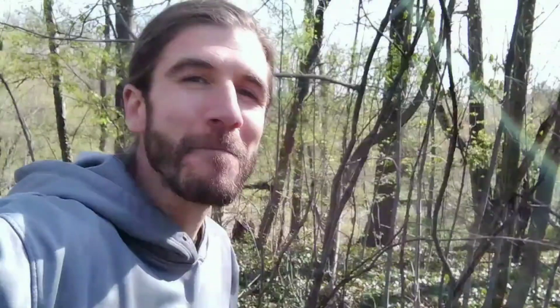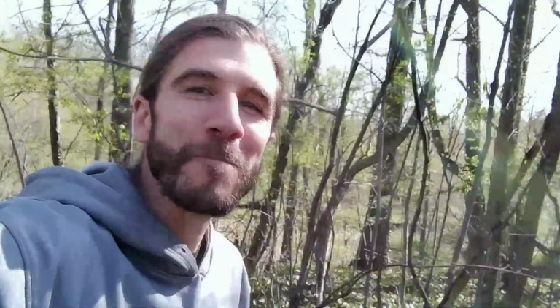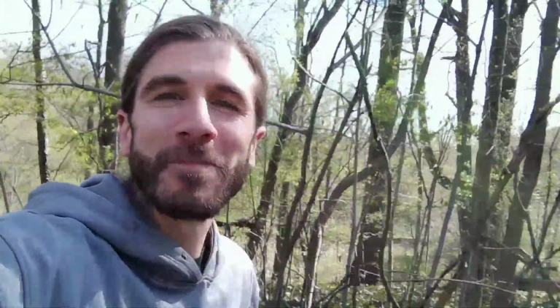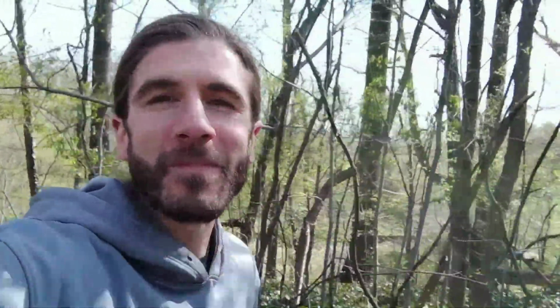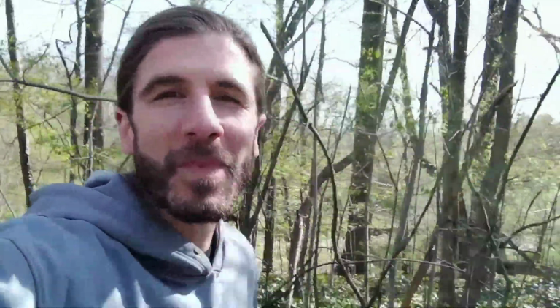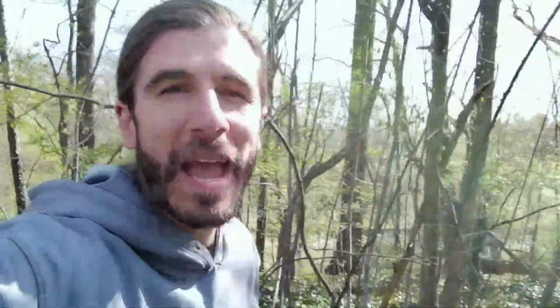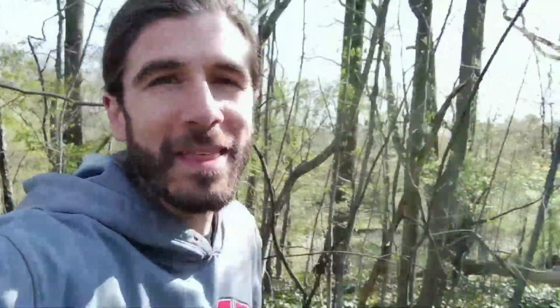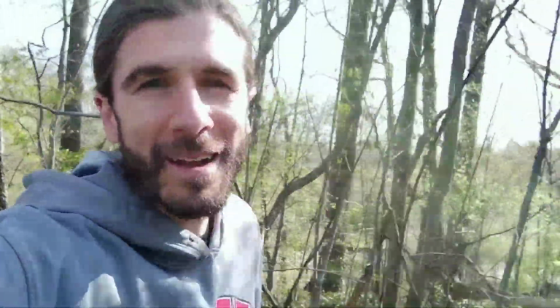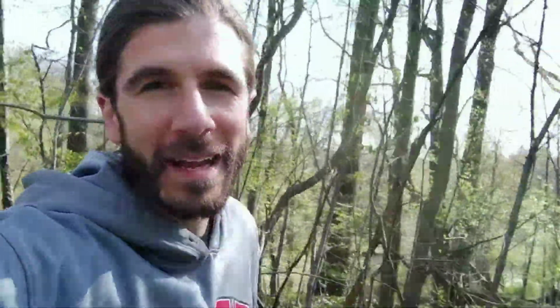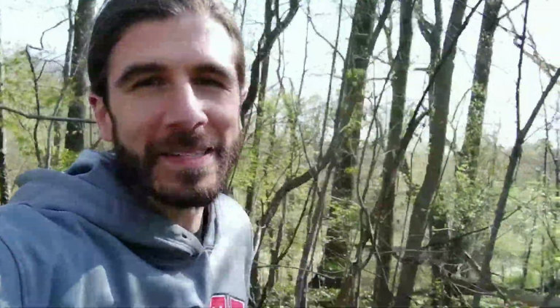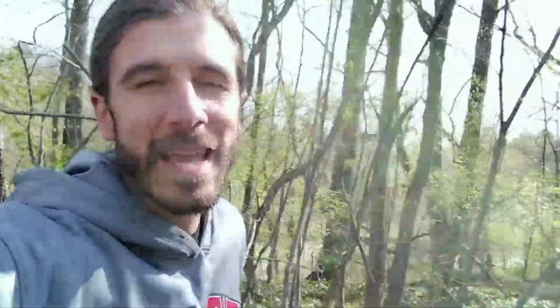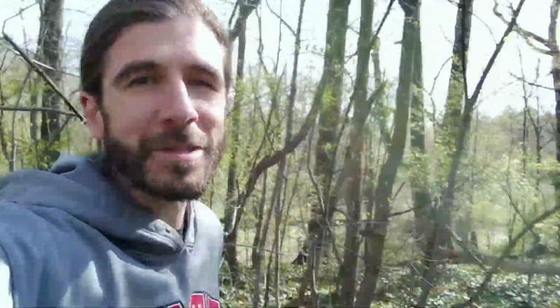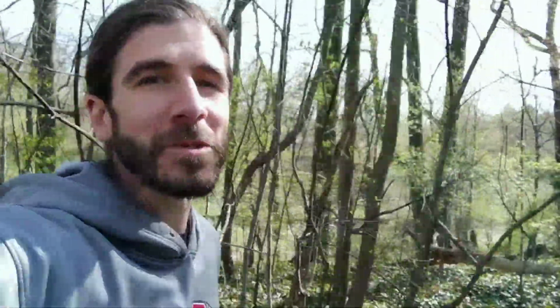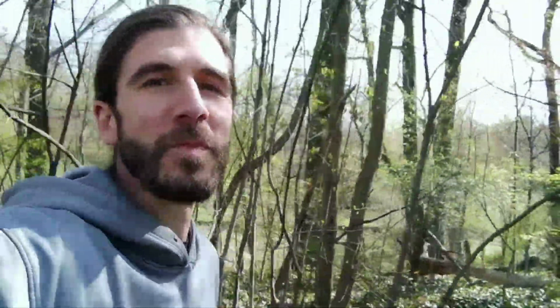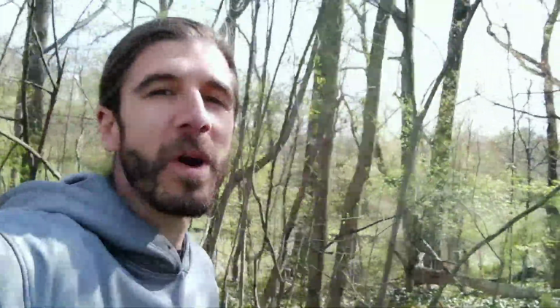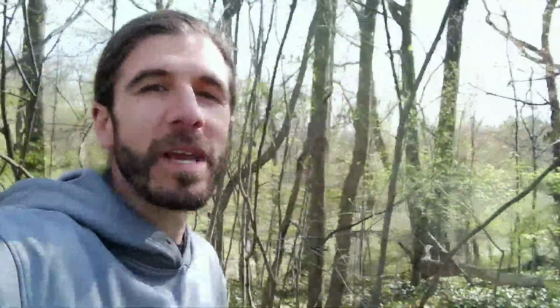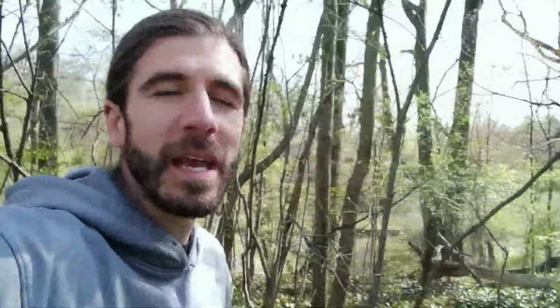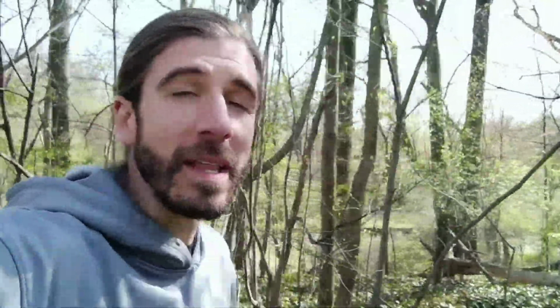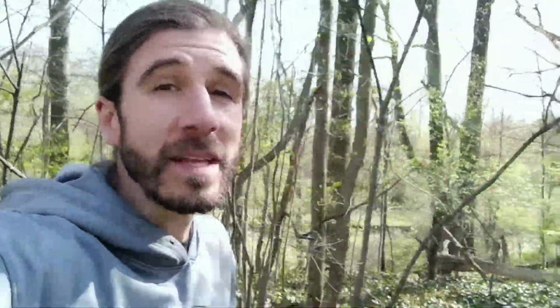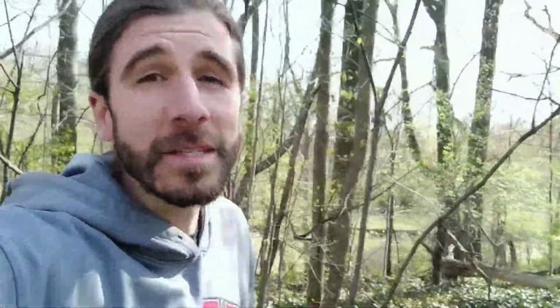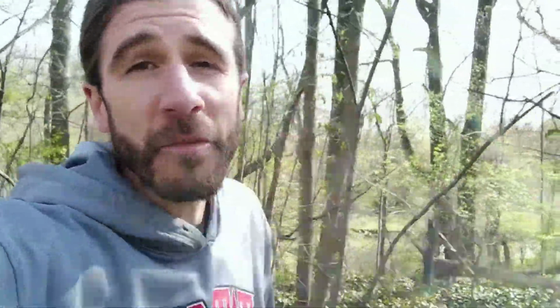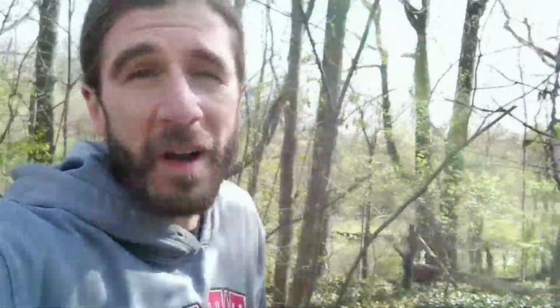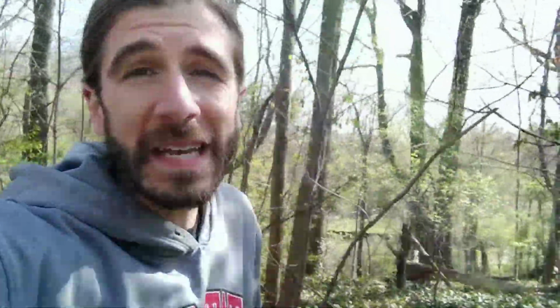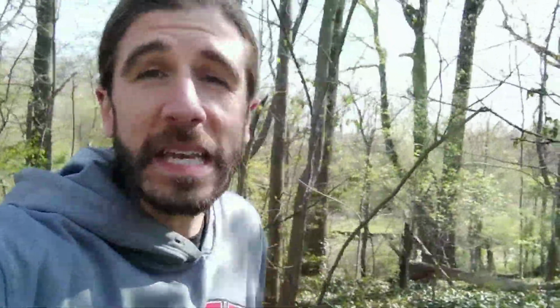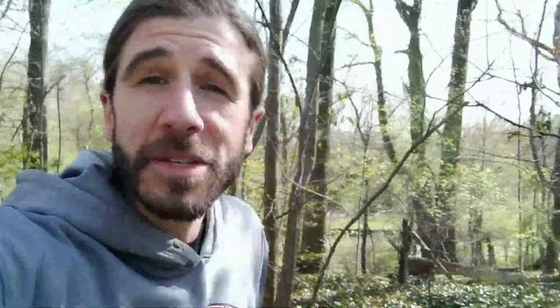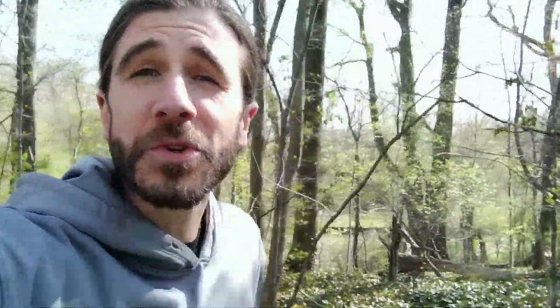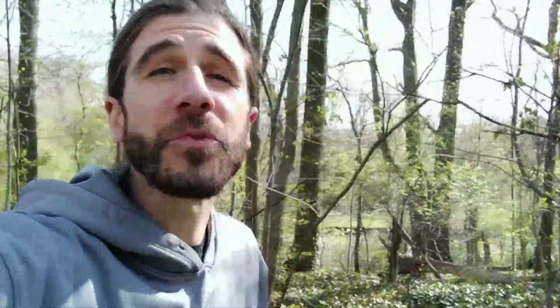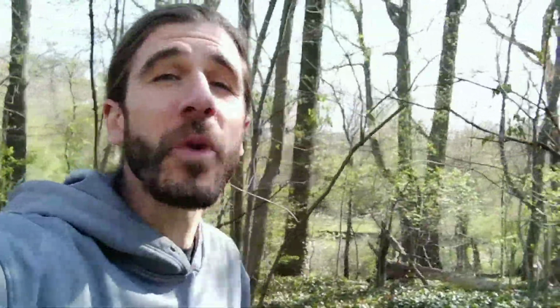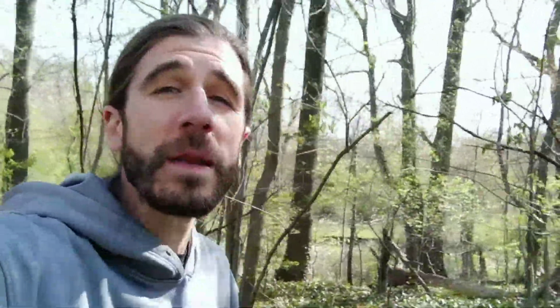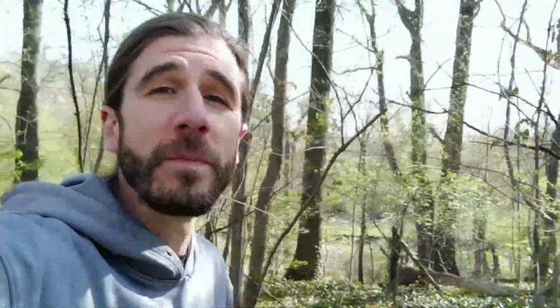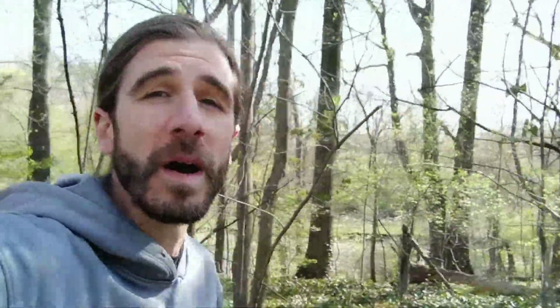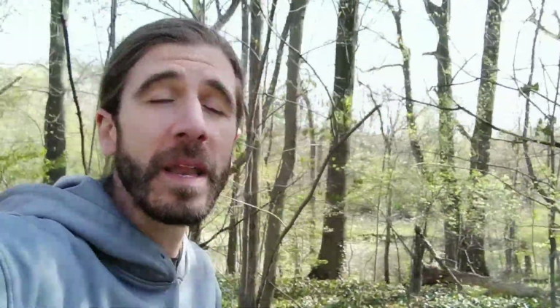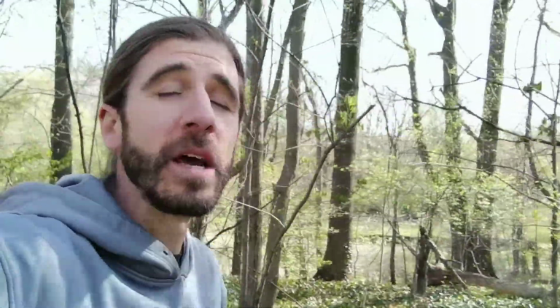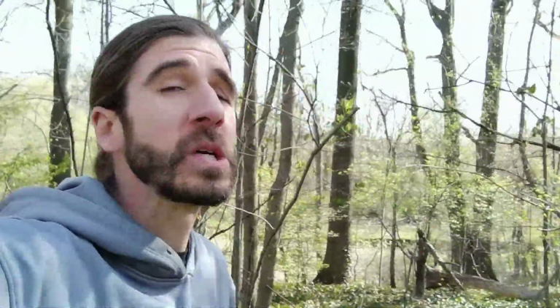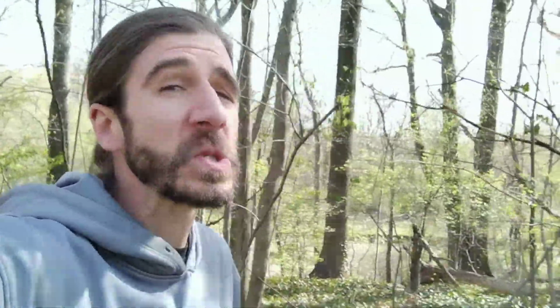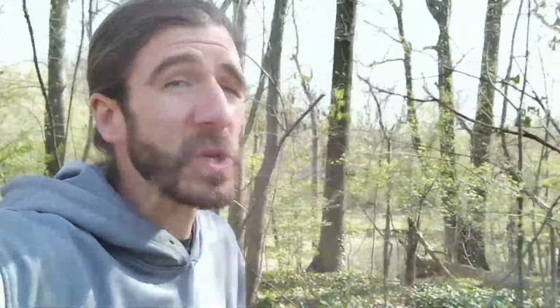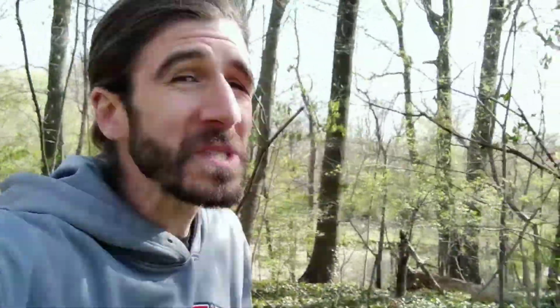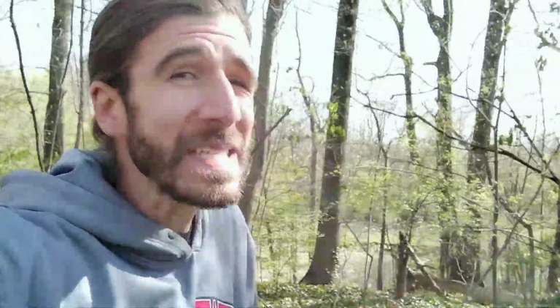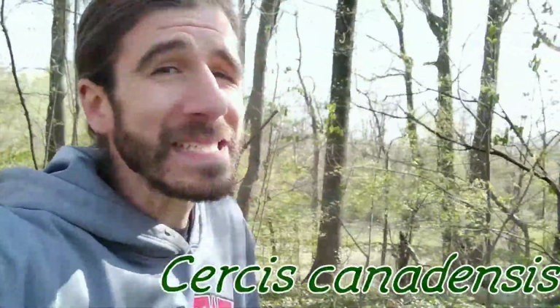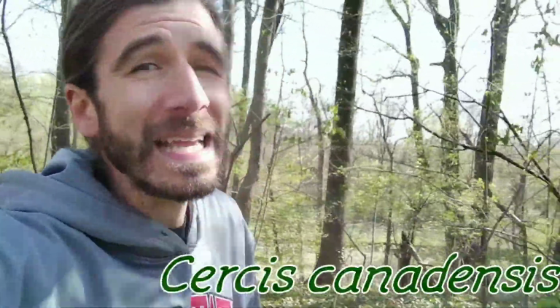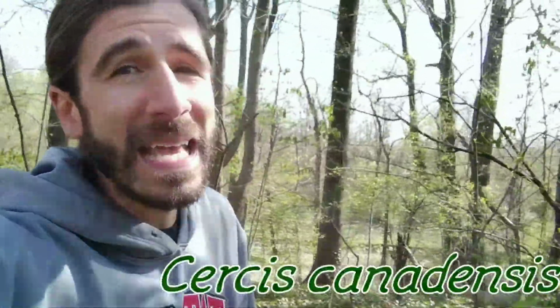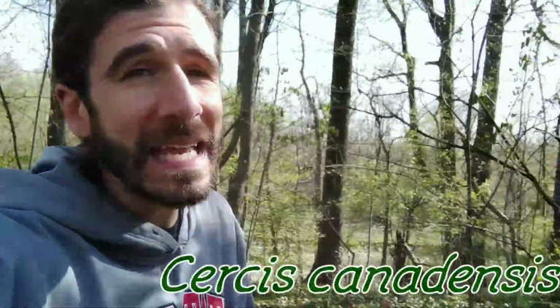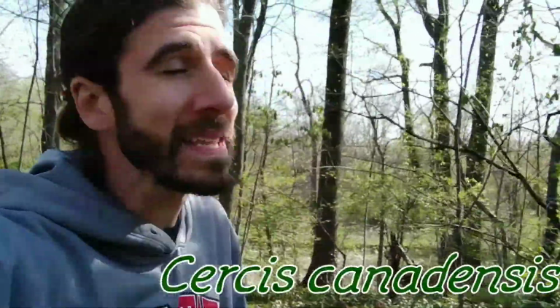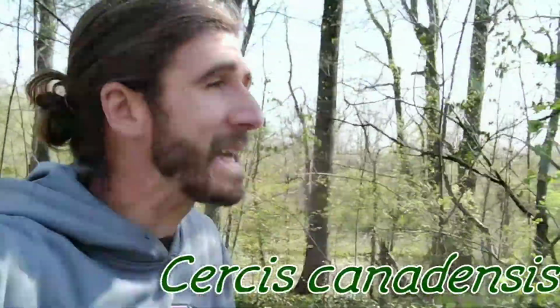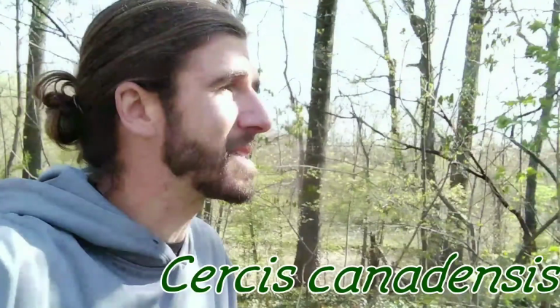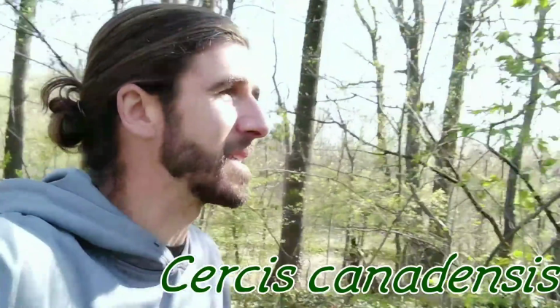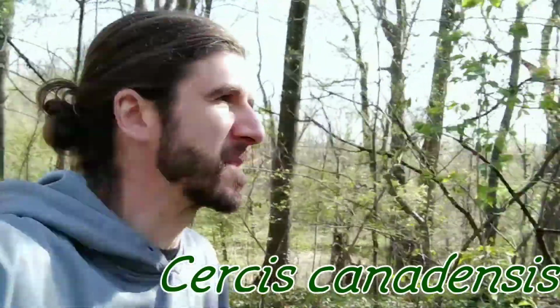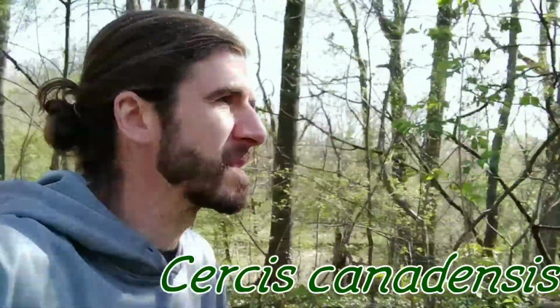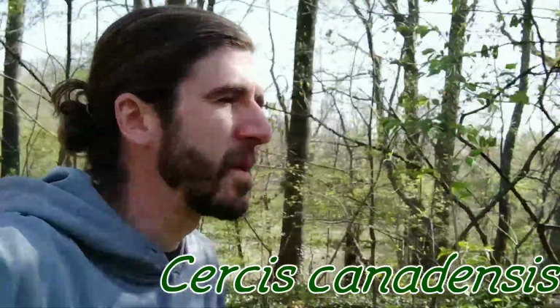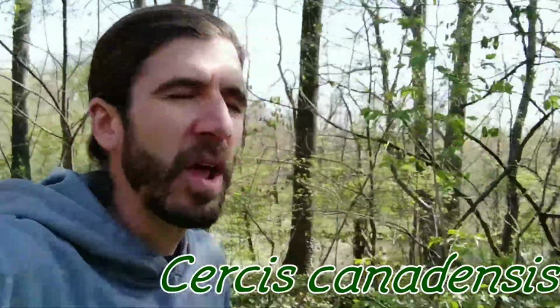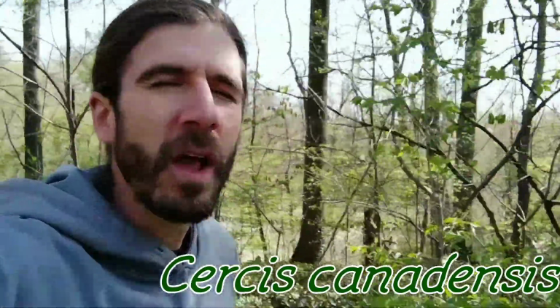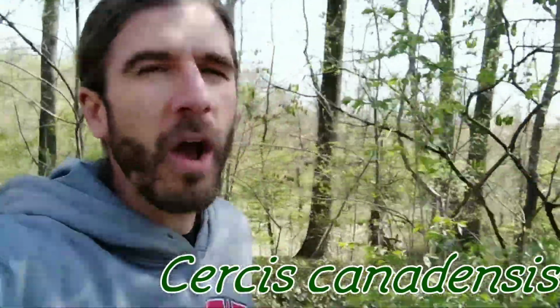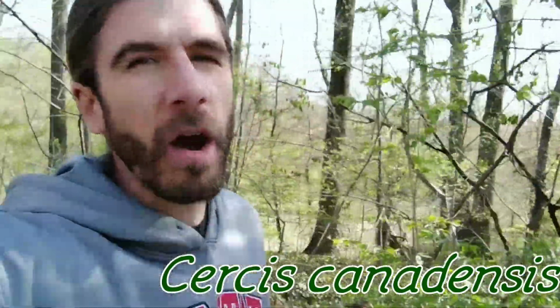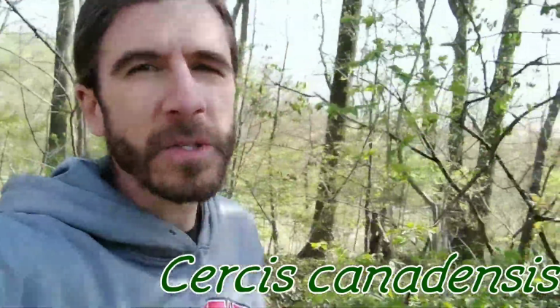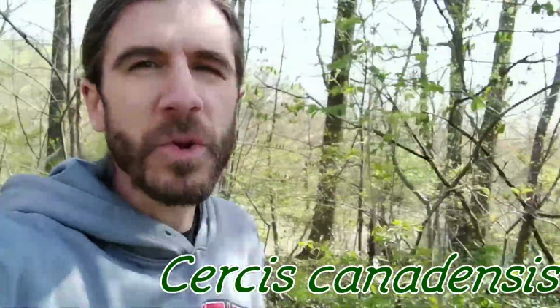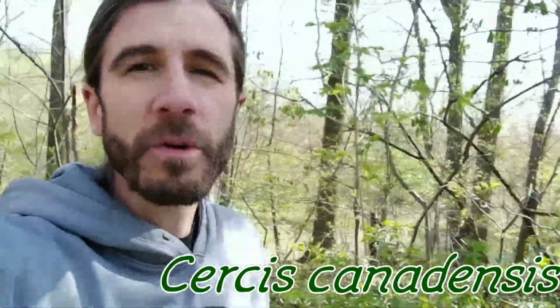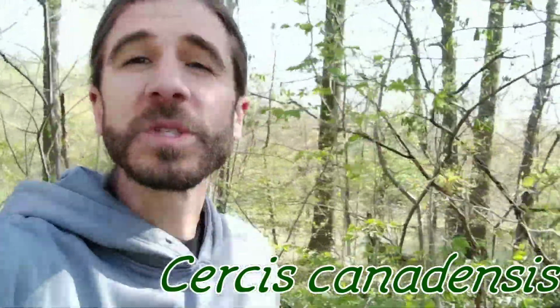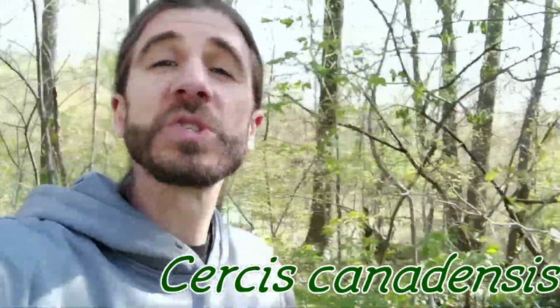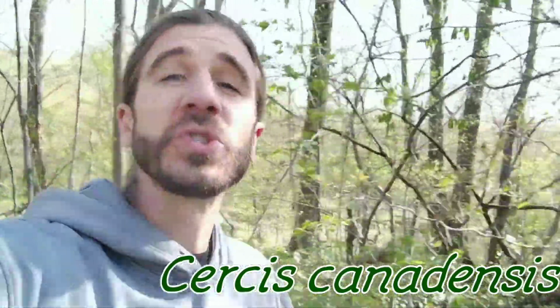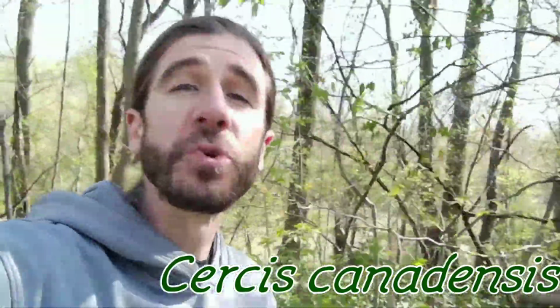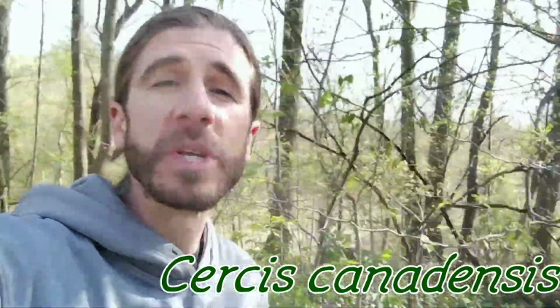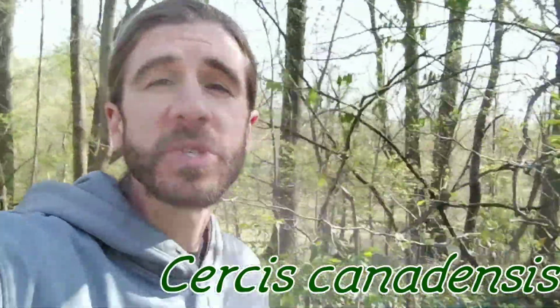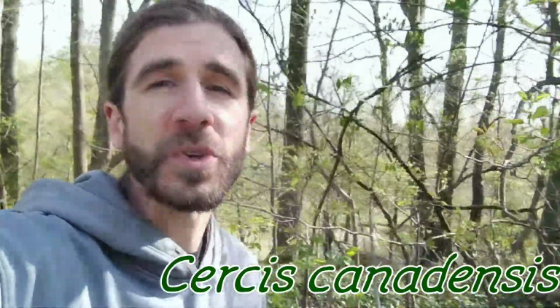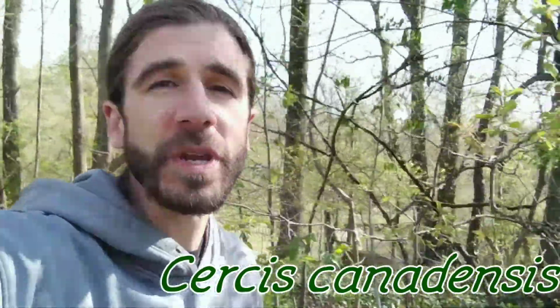Hey there, it's Naturalist Marty. Let's go find Eastern Redbud, Cercis canadensis, also known as the Judas tree.